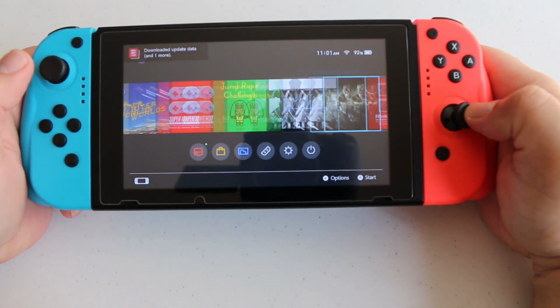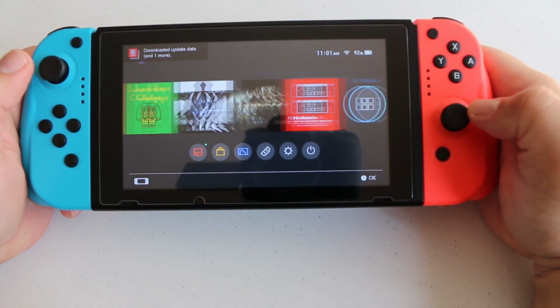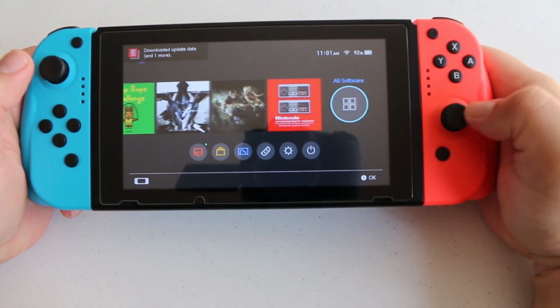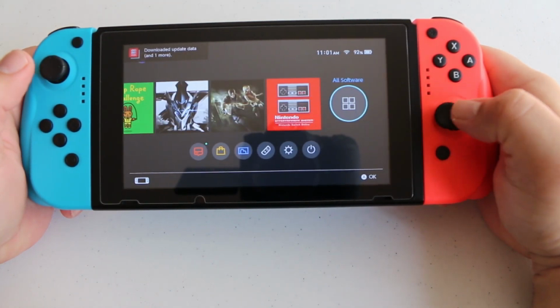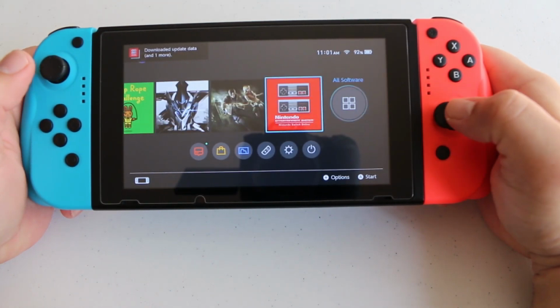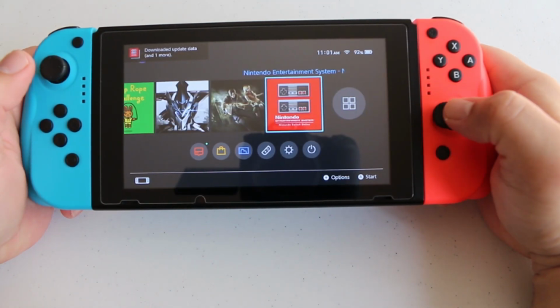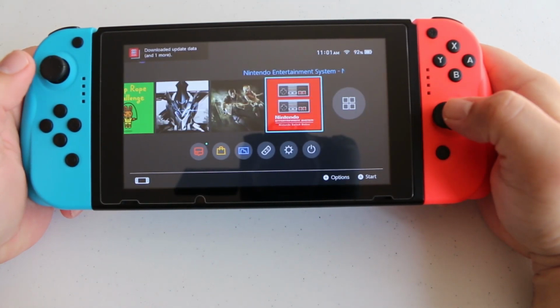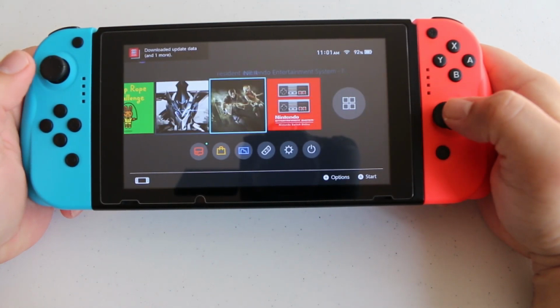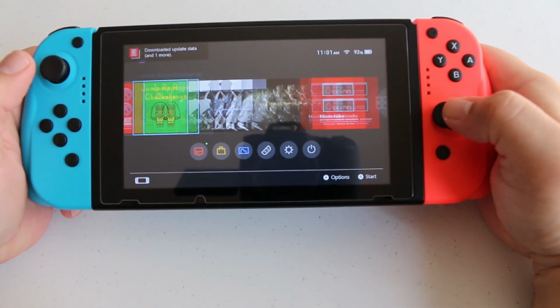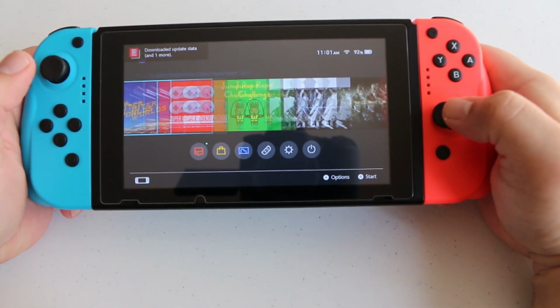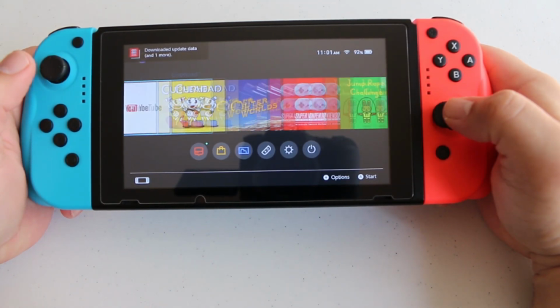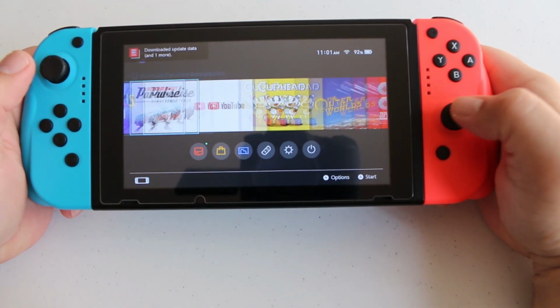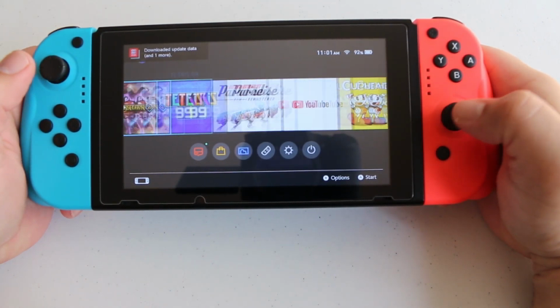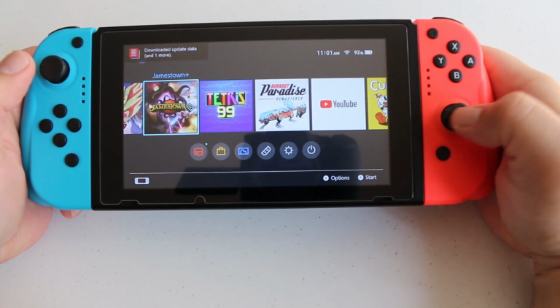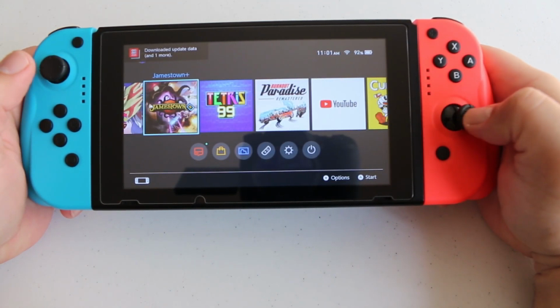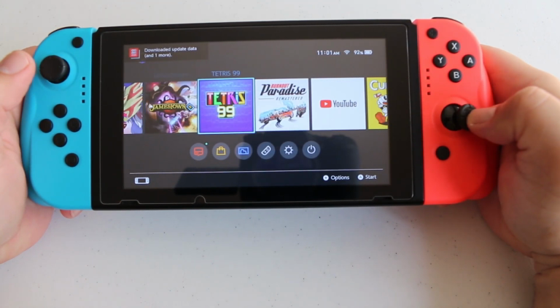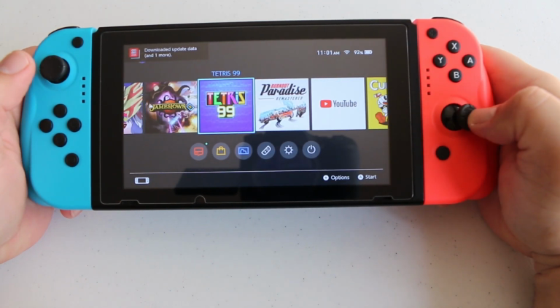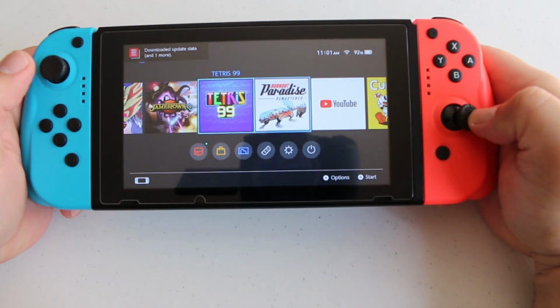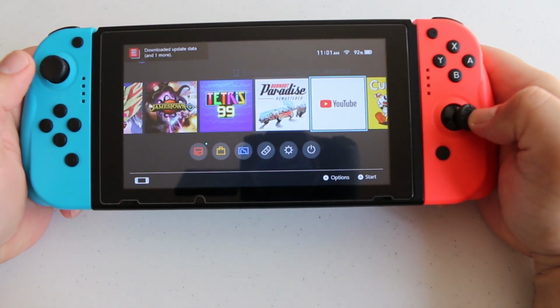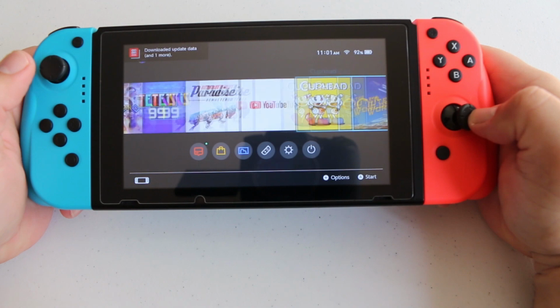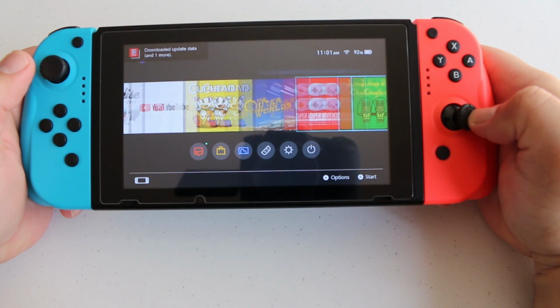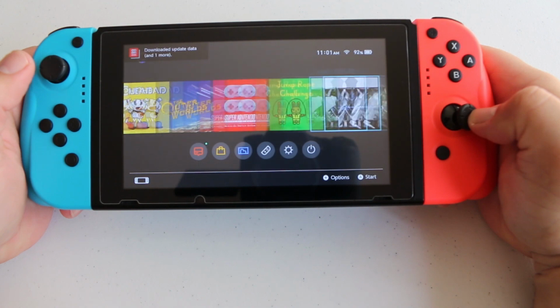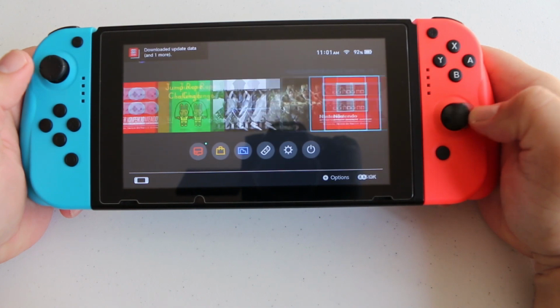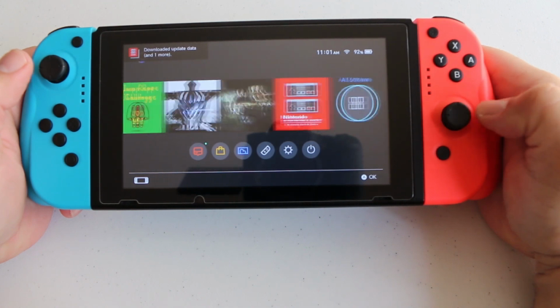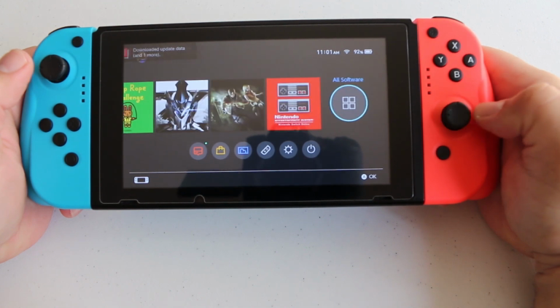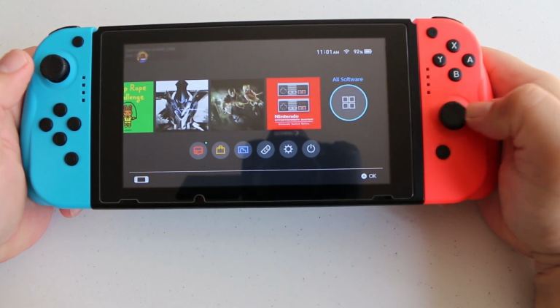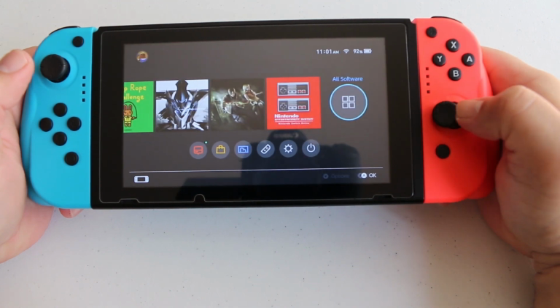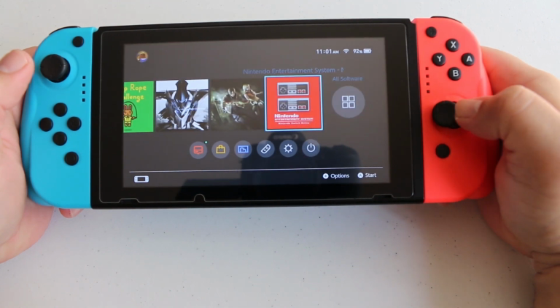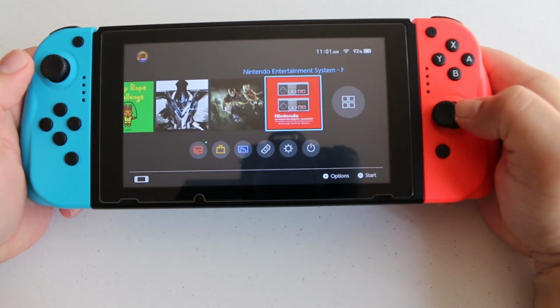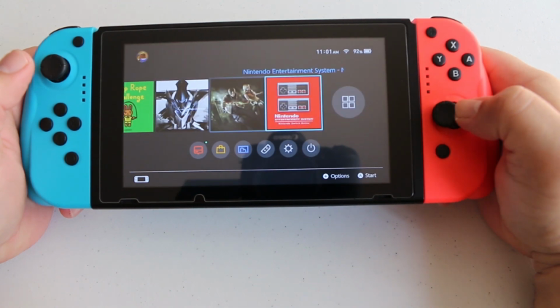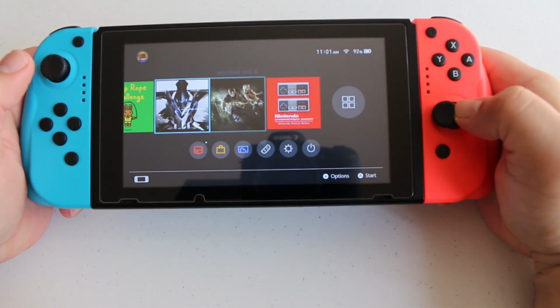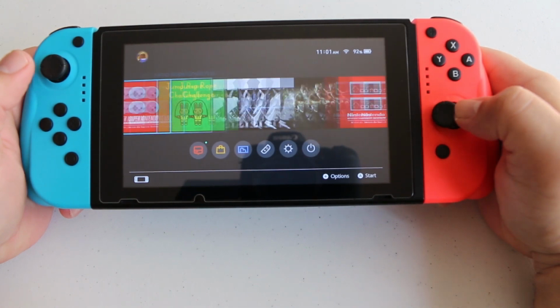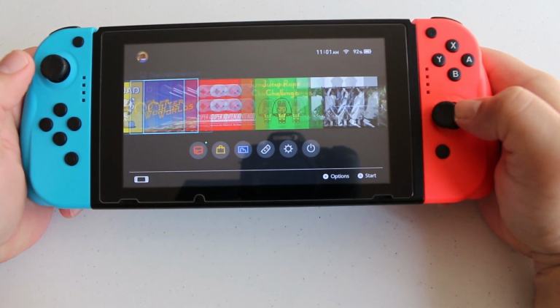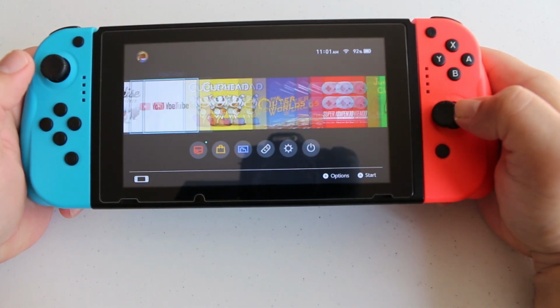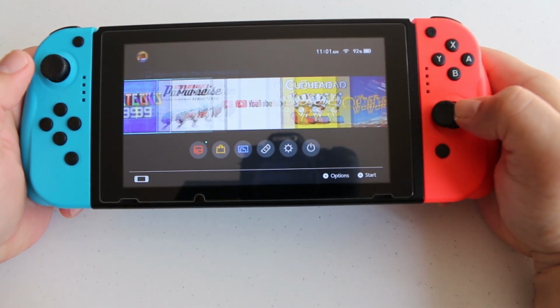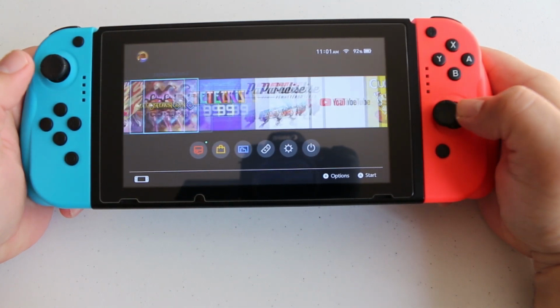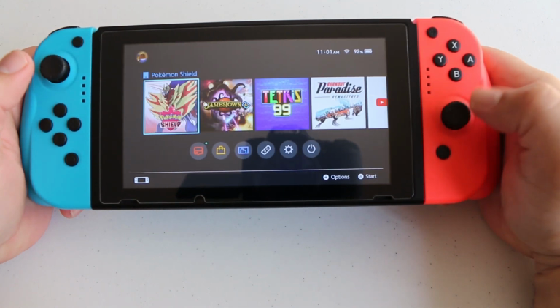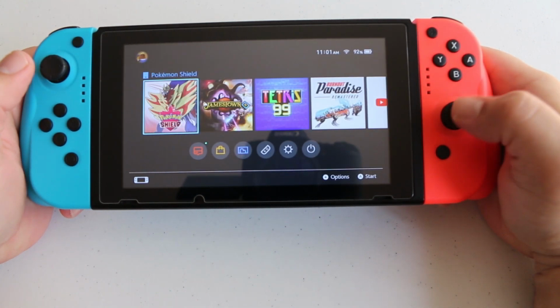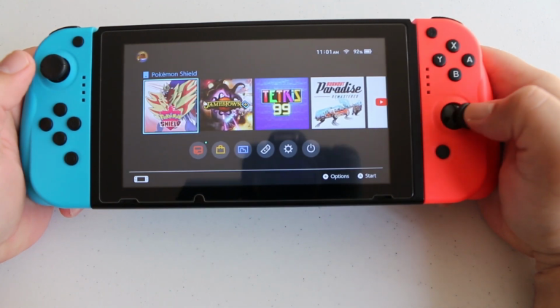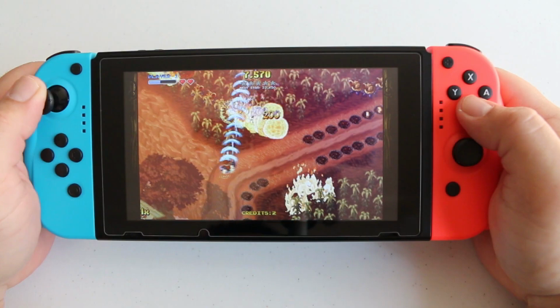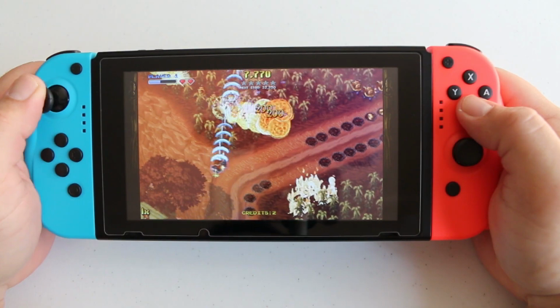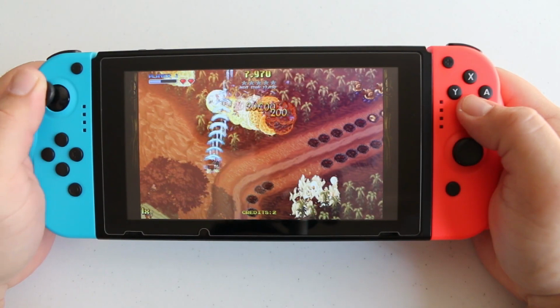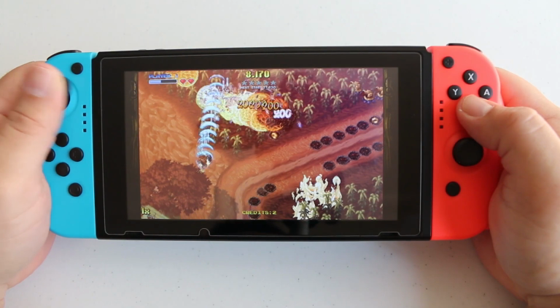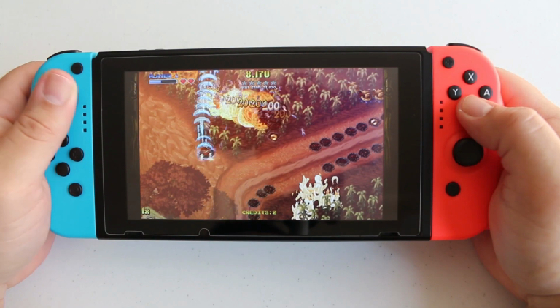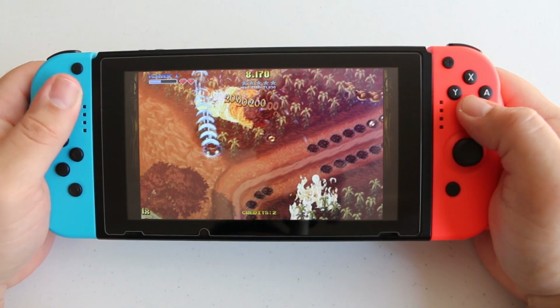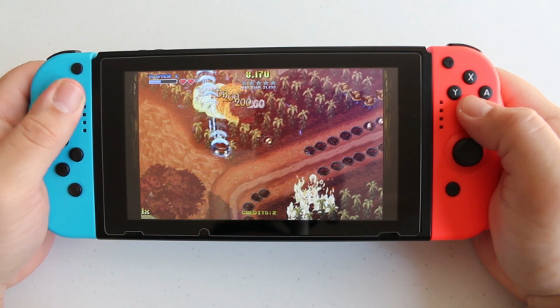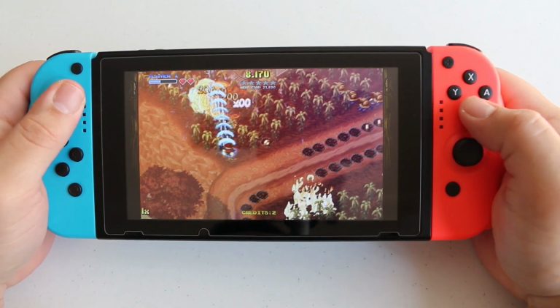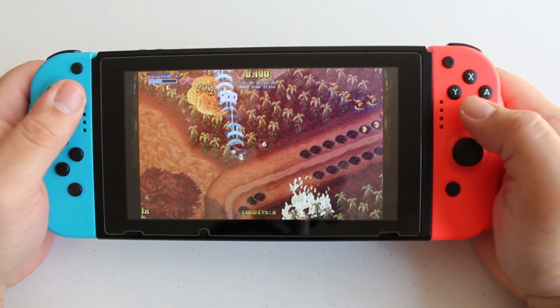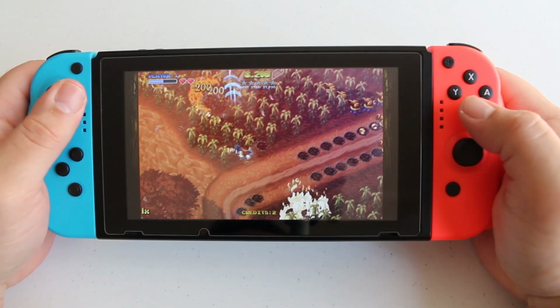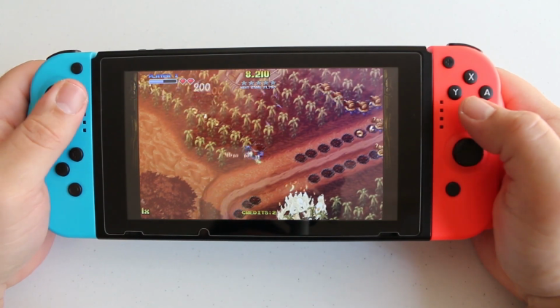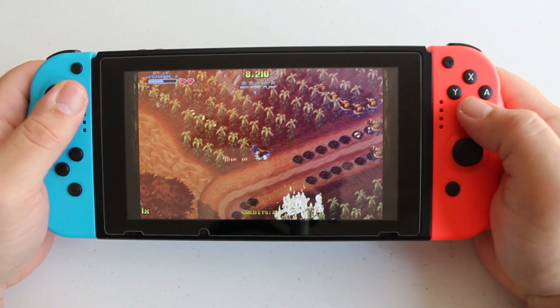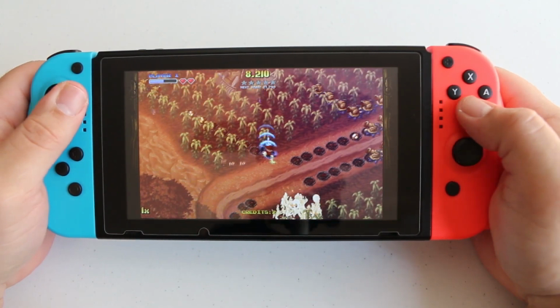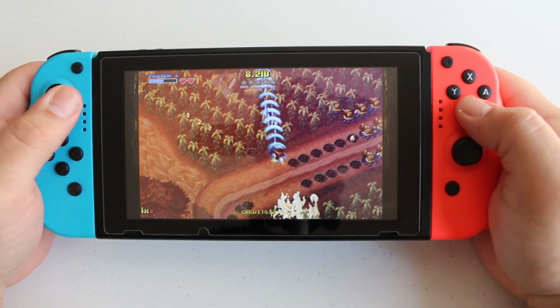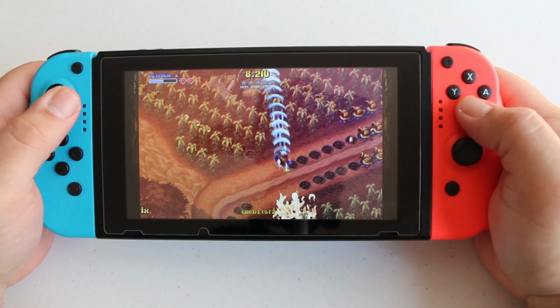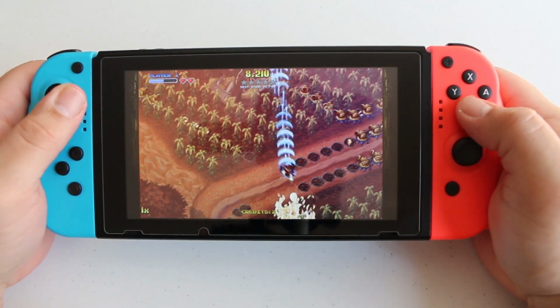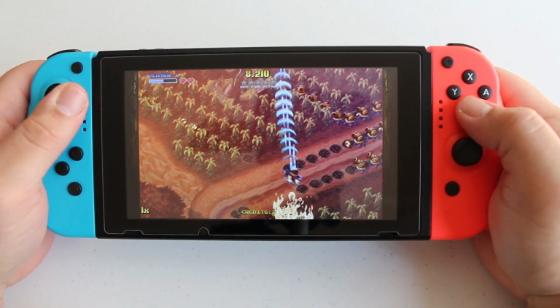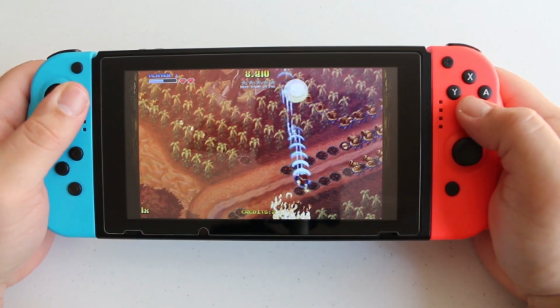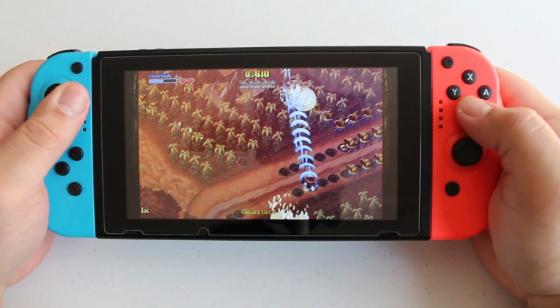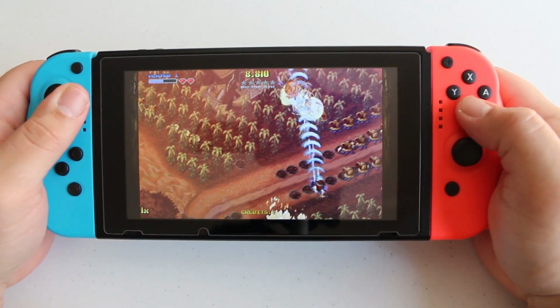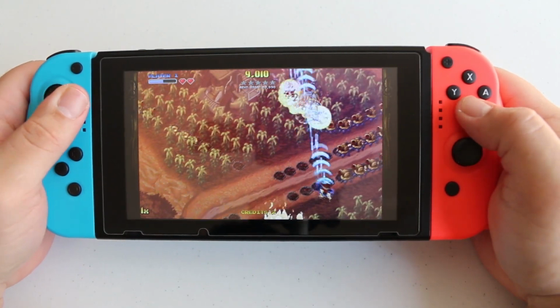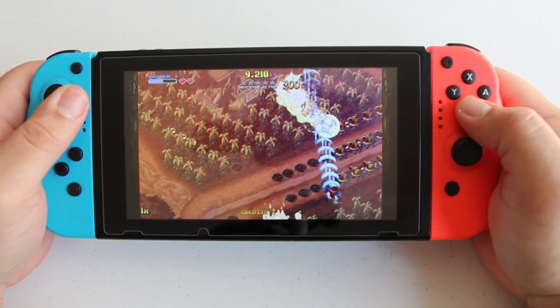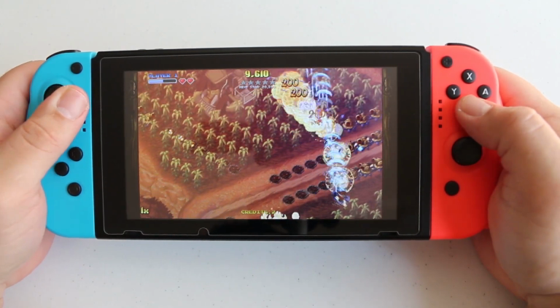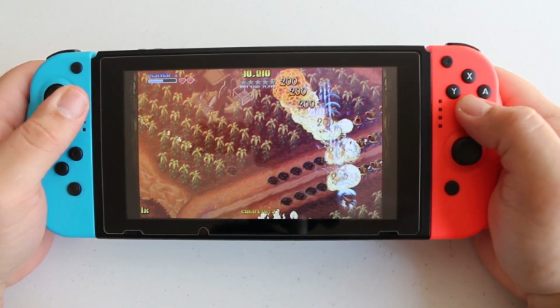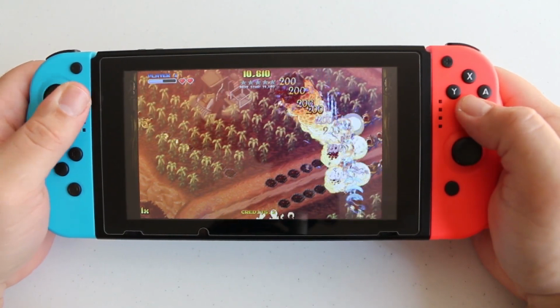I must say, it was a way more comfortable experience holding these in handheld mode. The joysticks felt smooth, responsive, and precise.